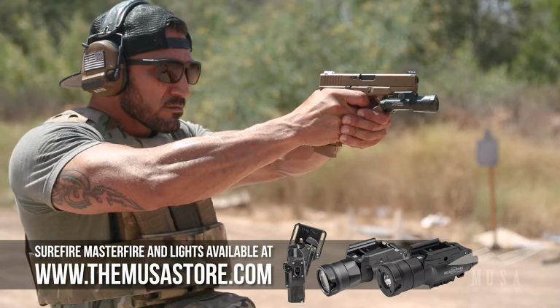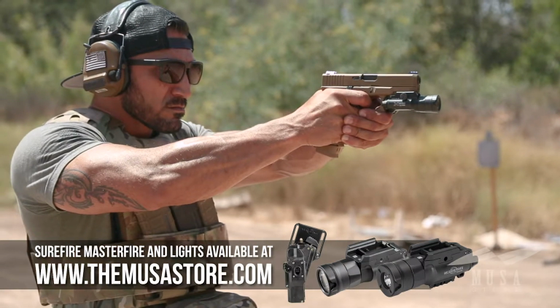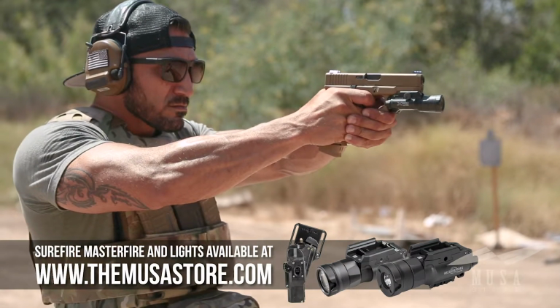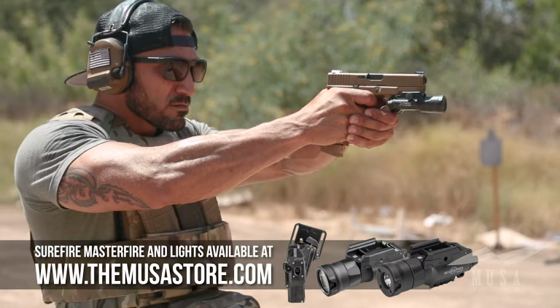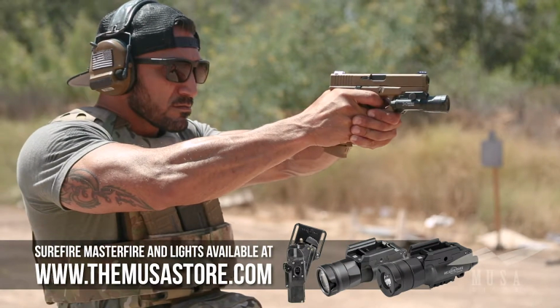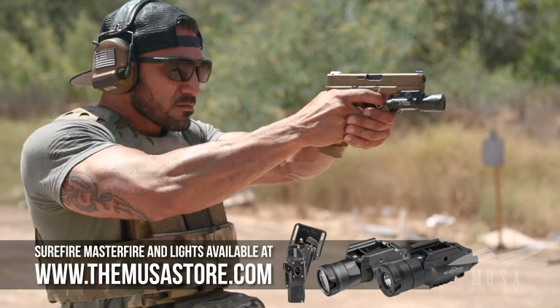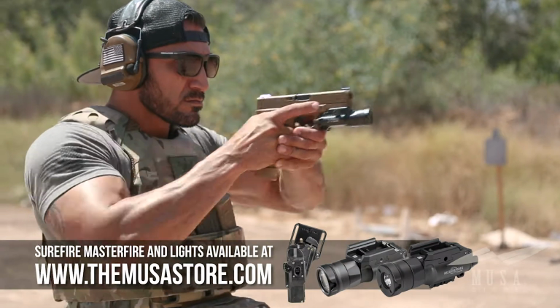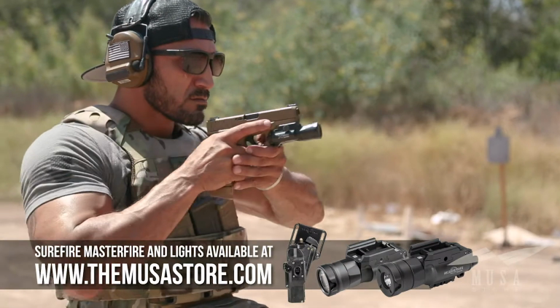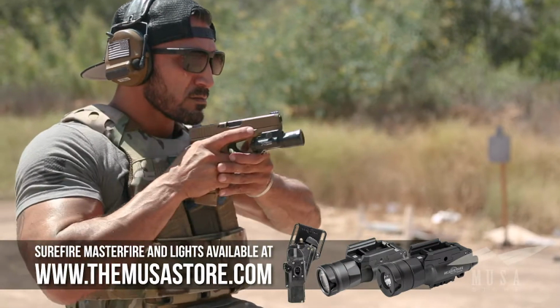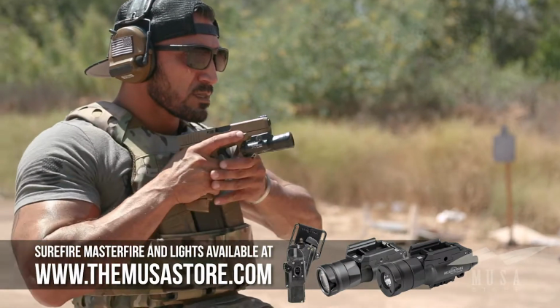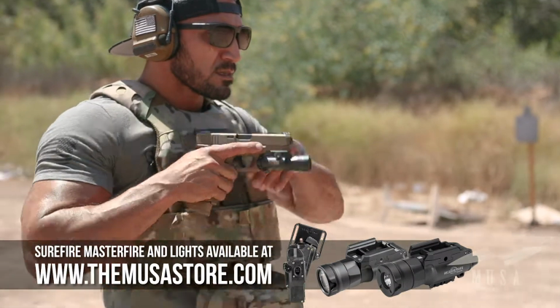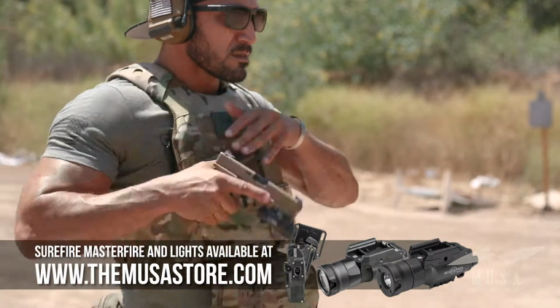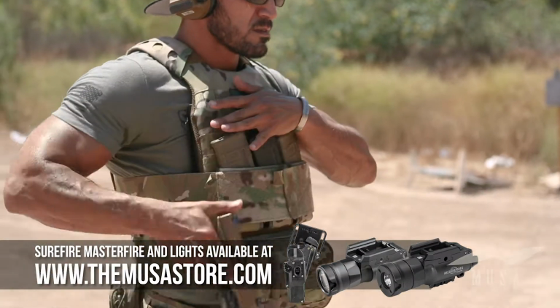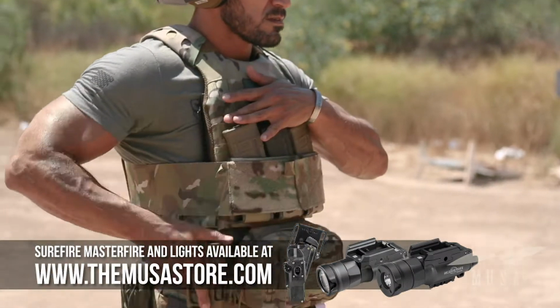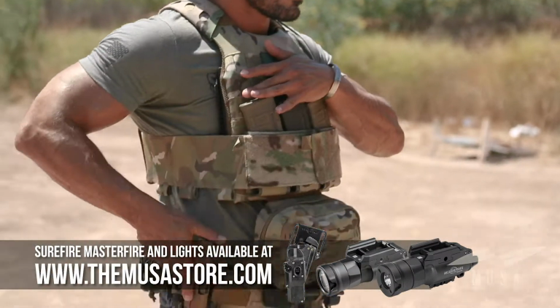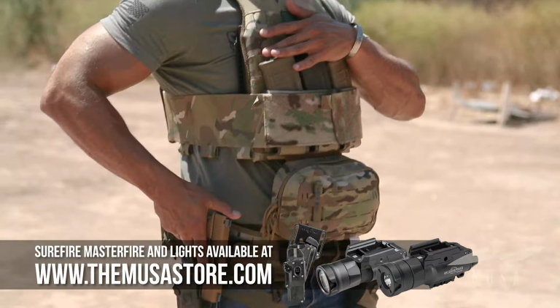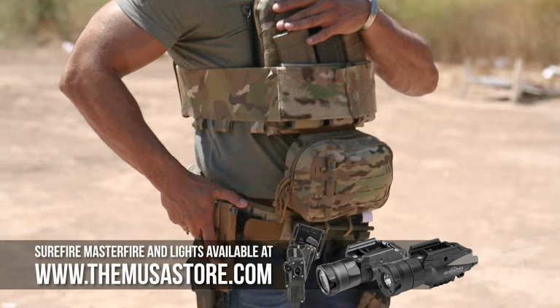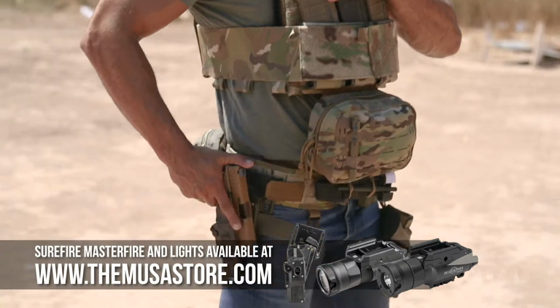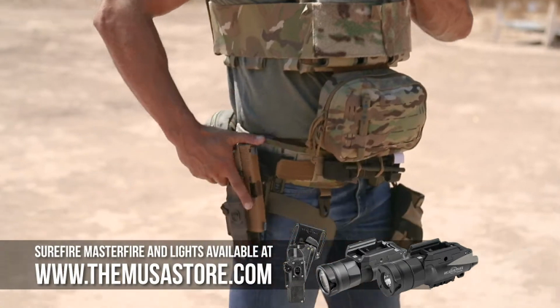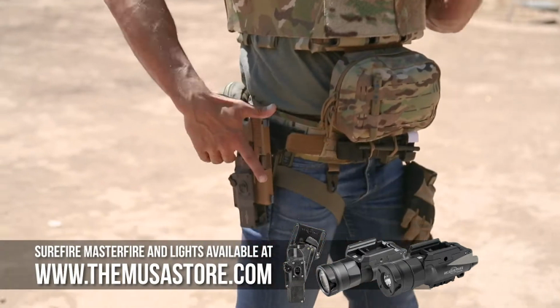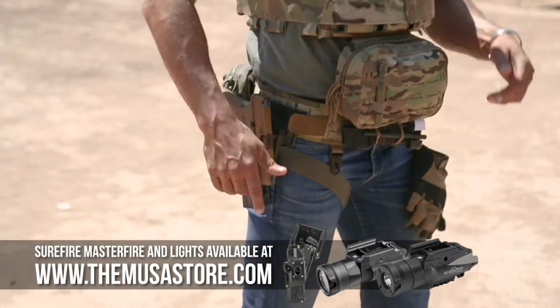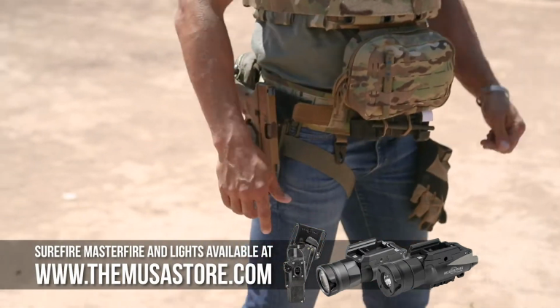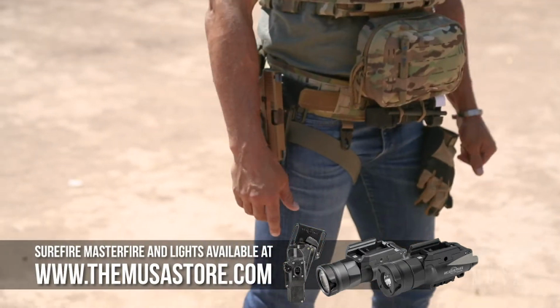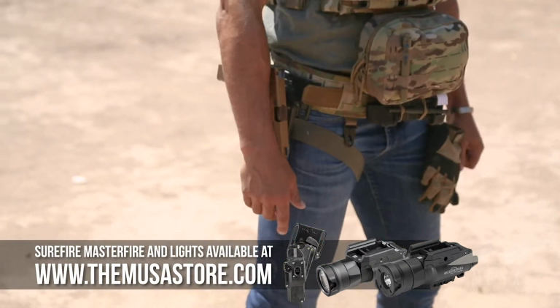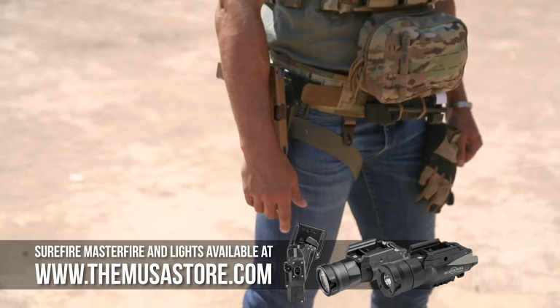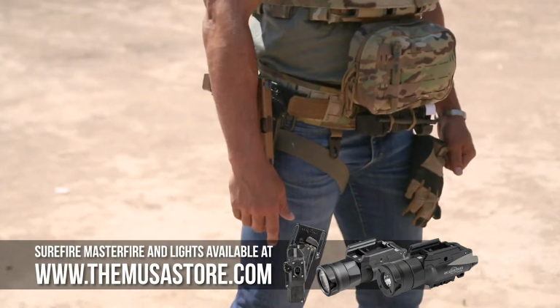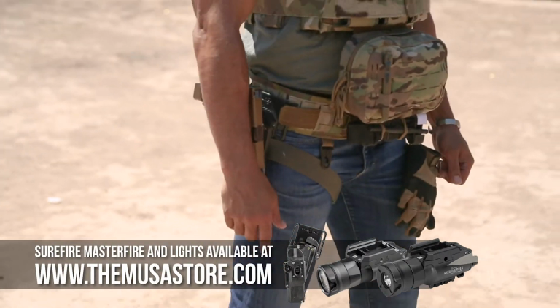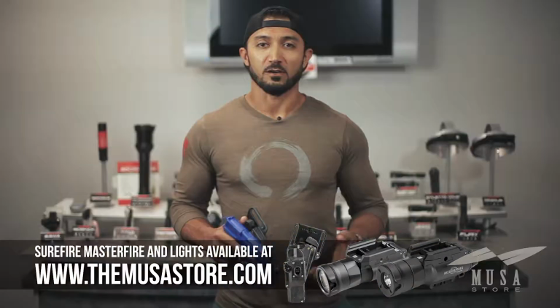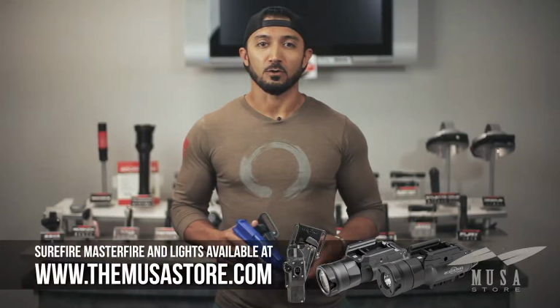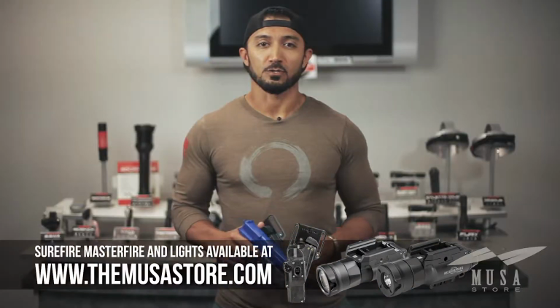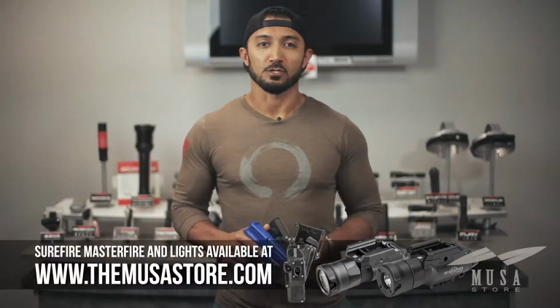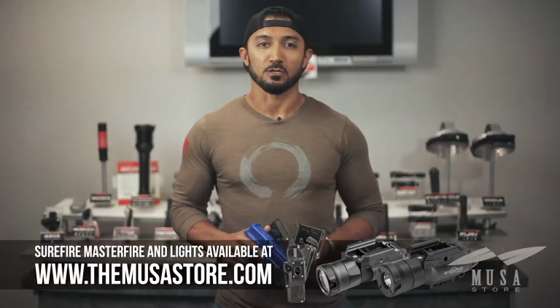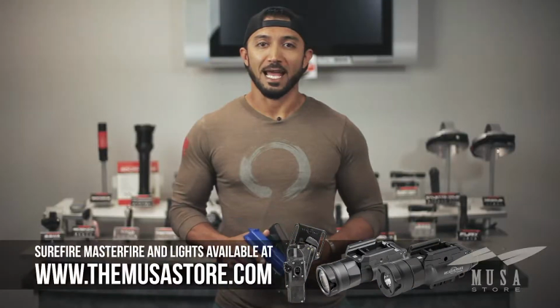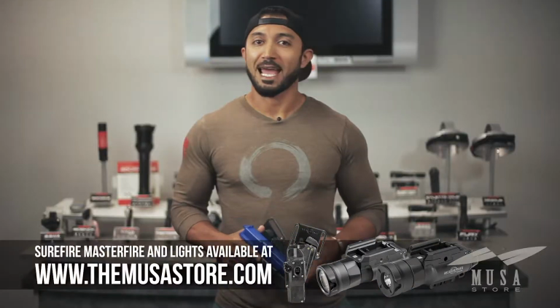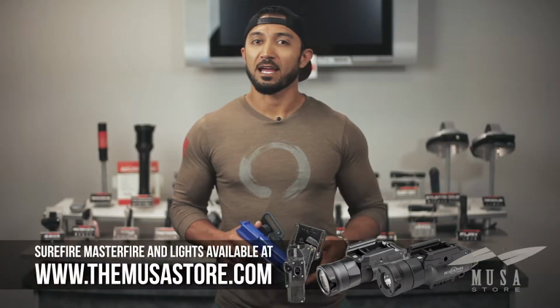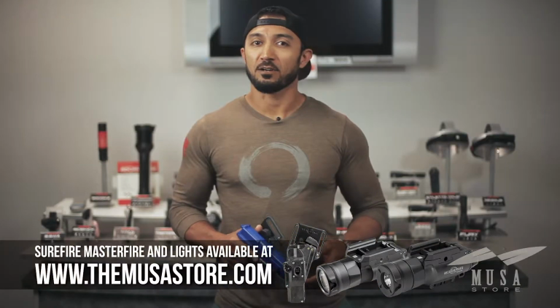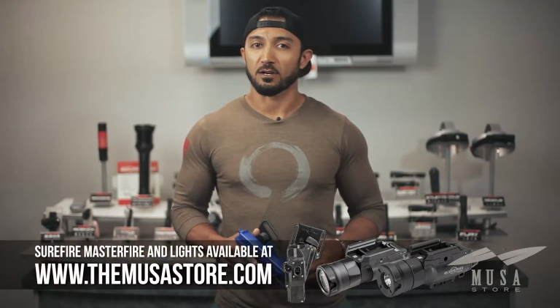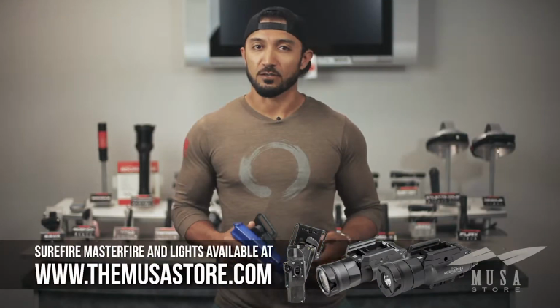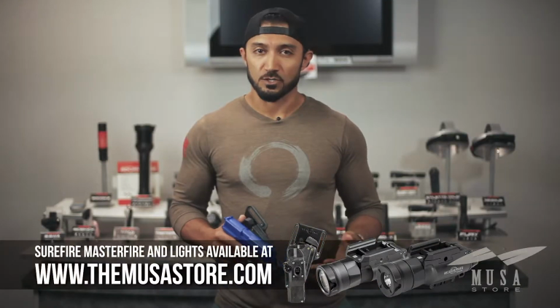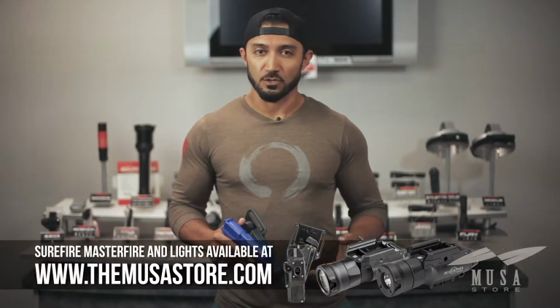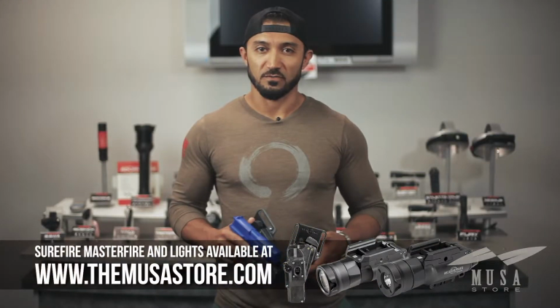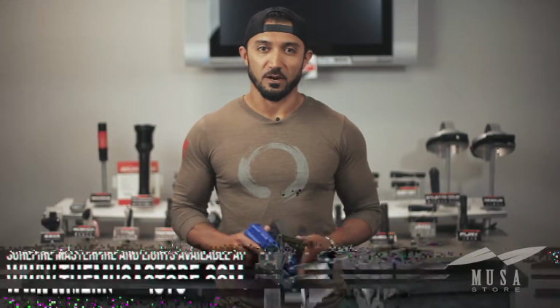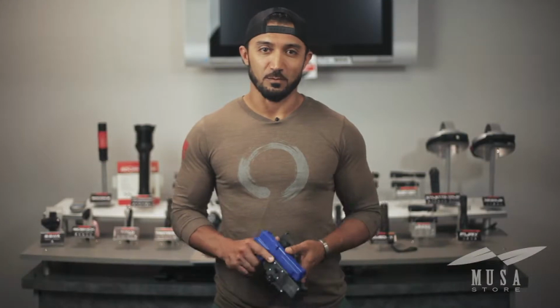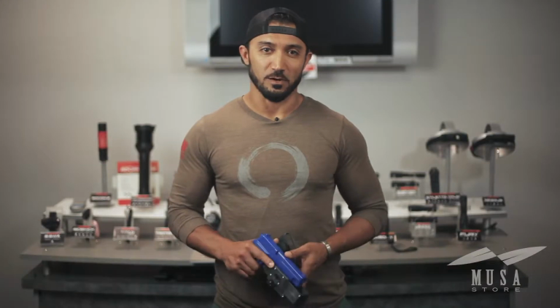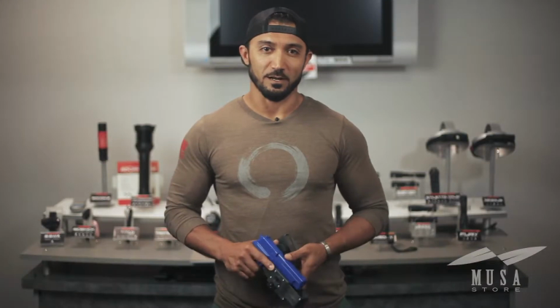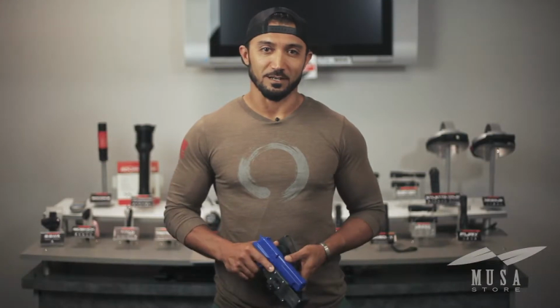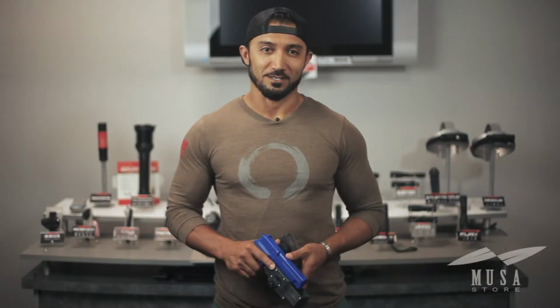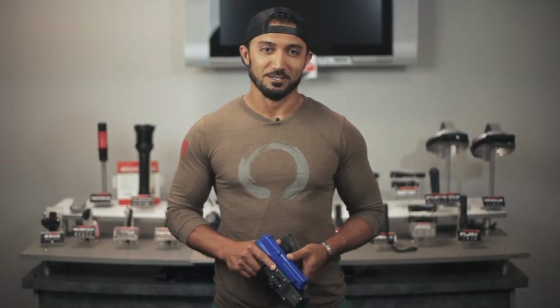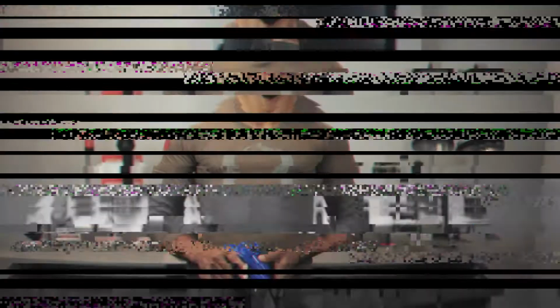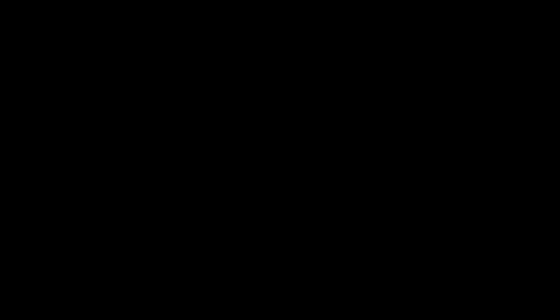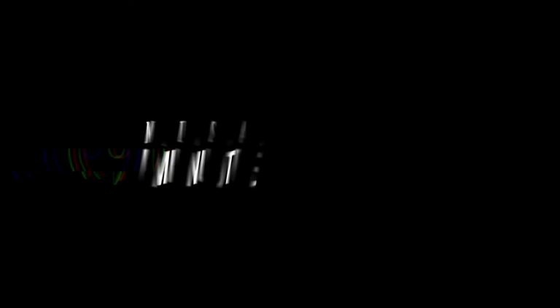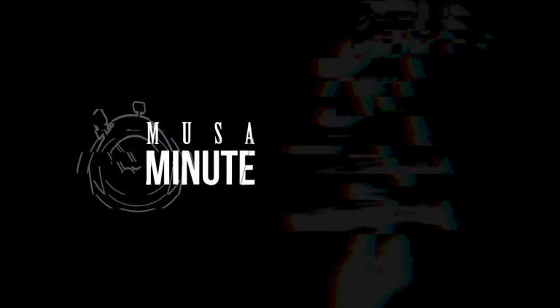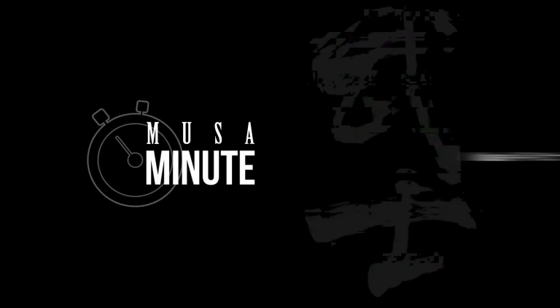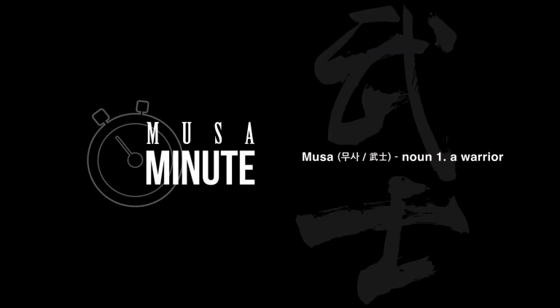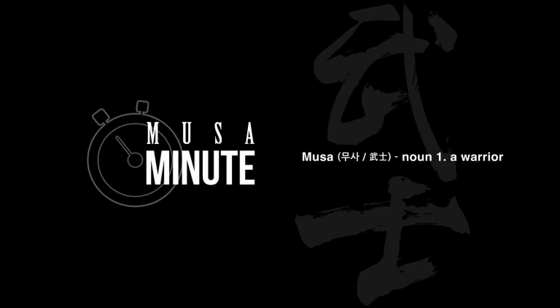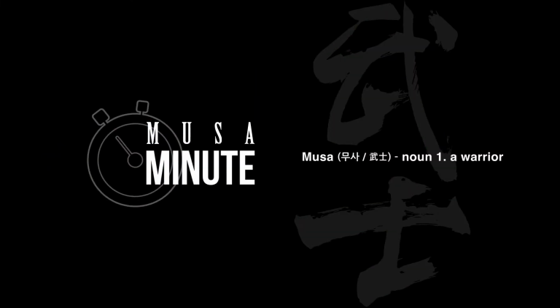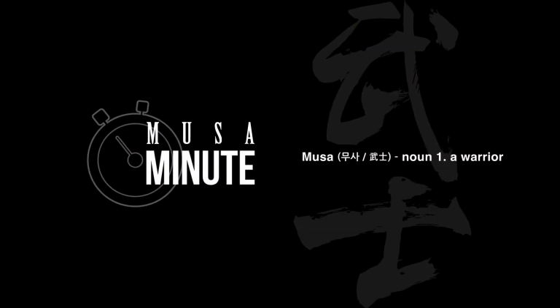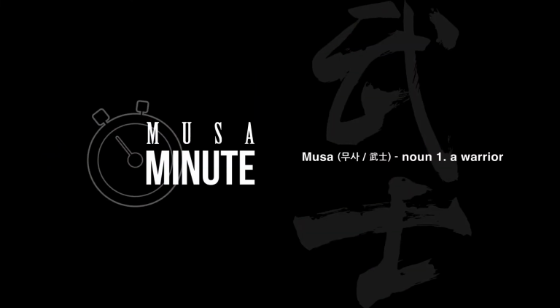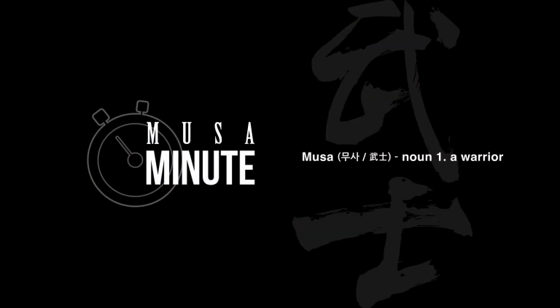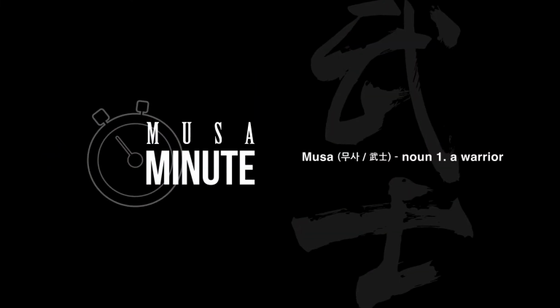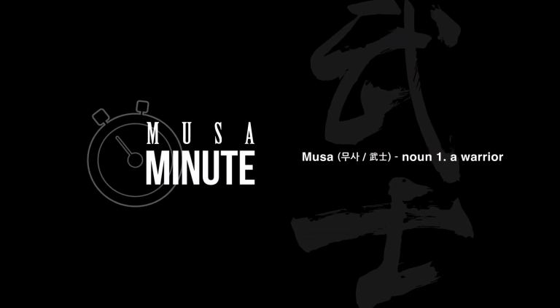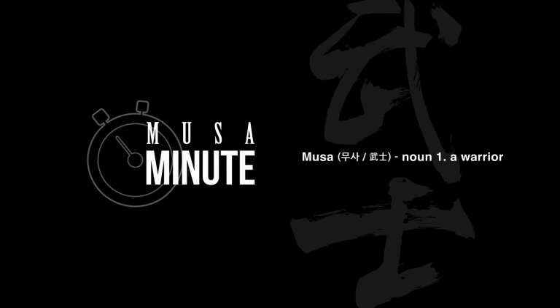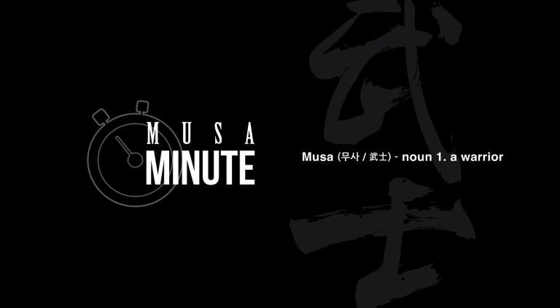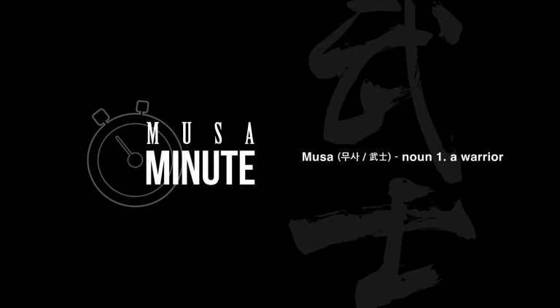So stop by and check out our unbeatable prices on the Masterfire holster and our other Surefire products. Thank you.